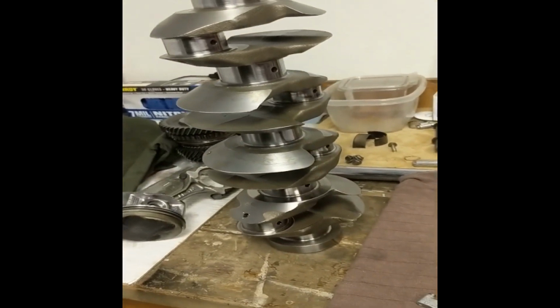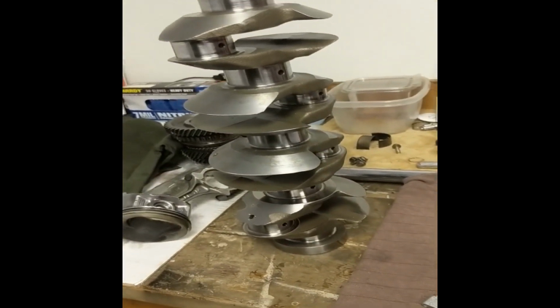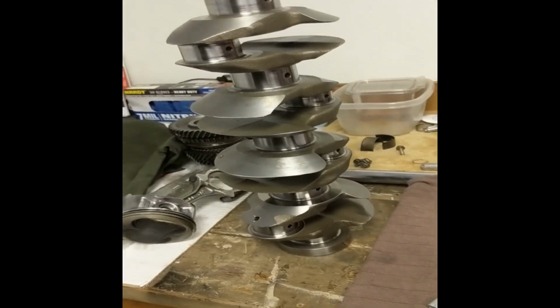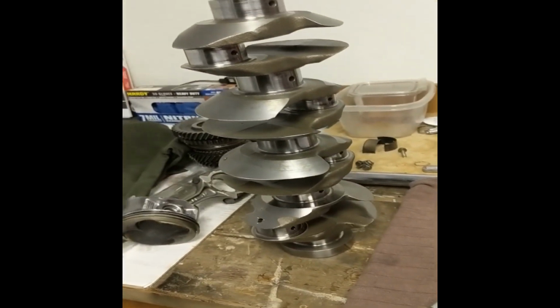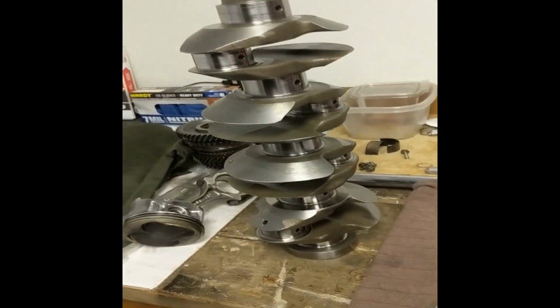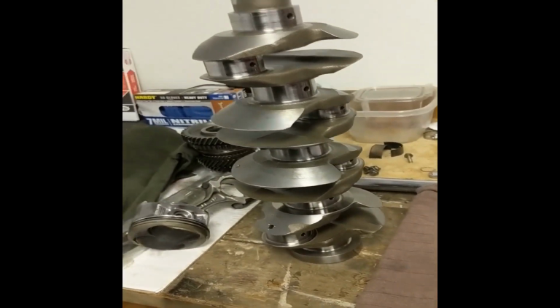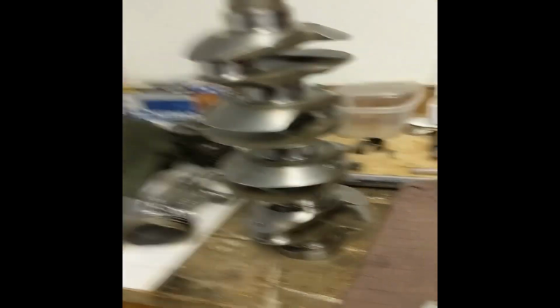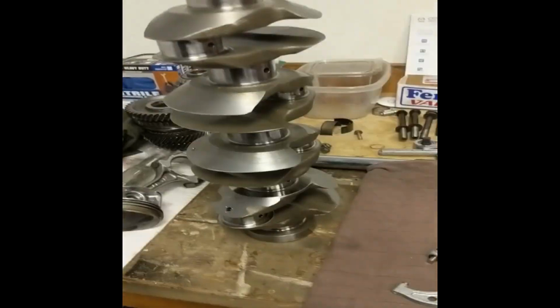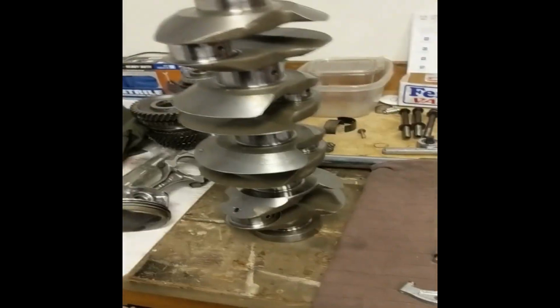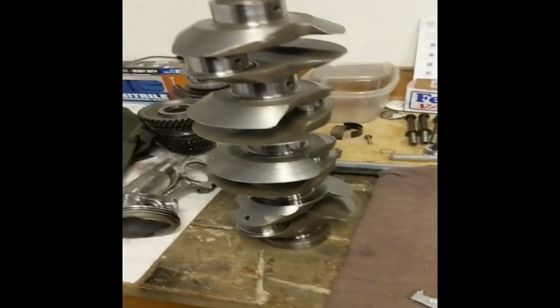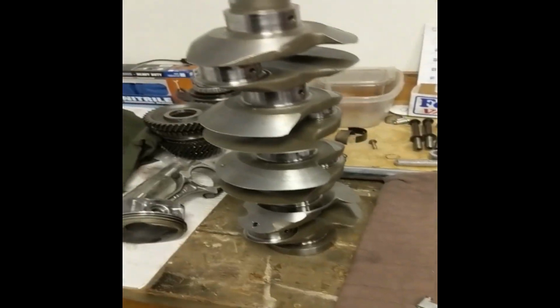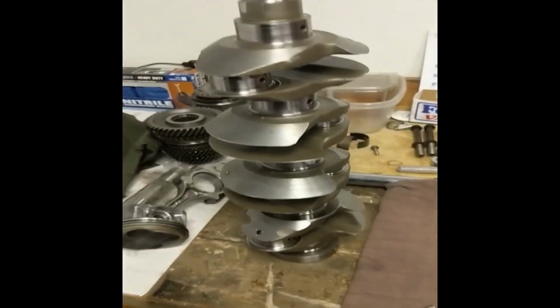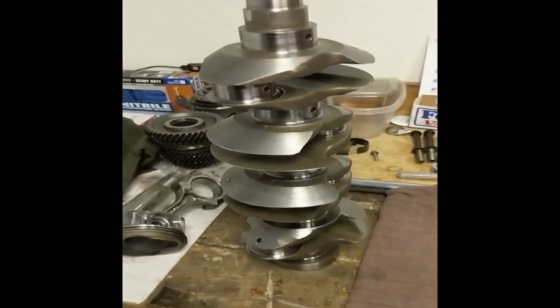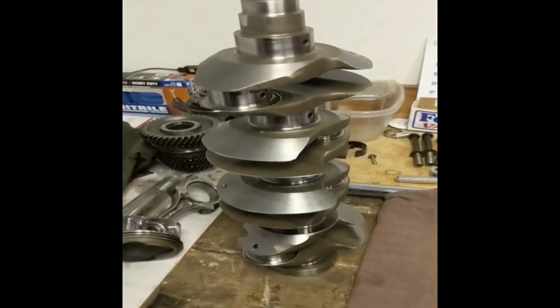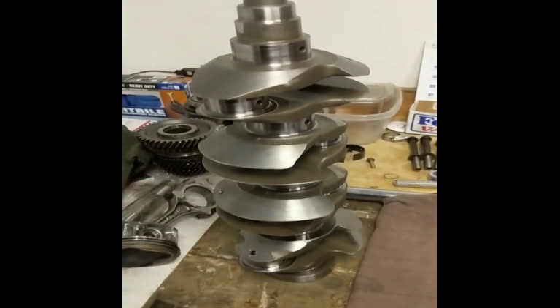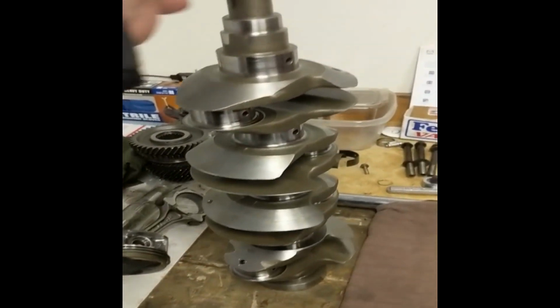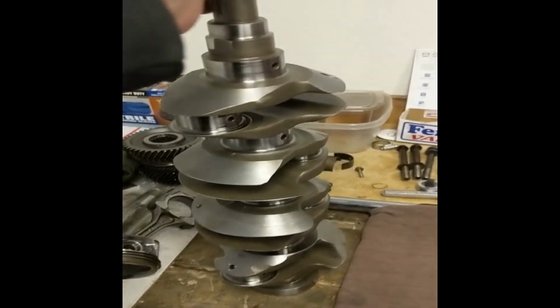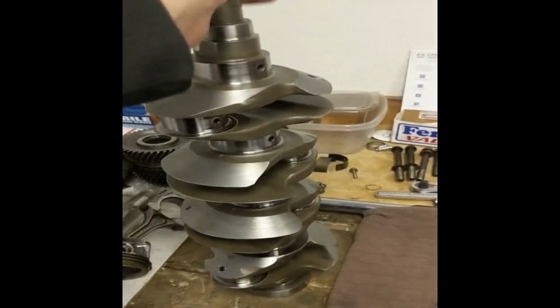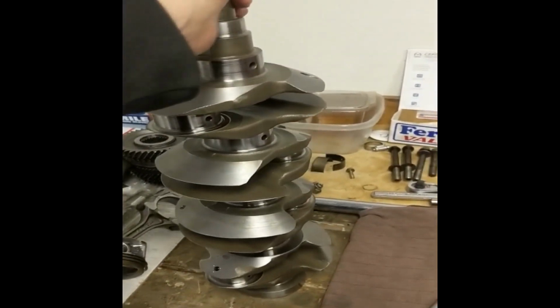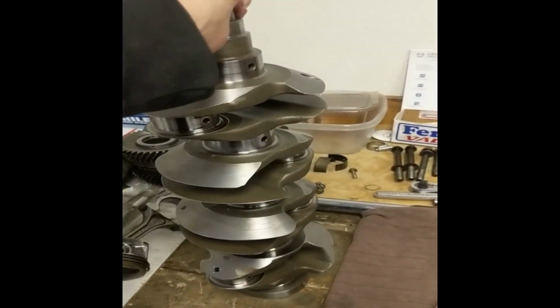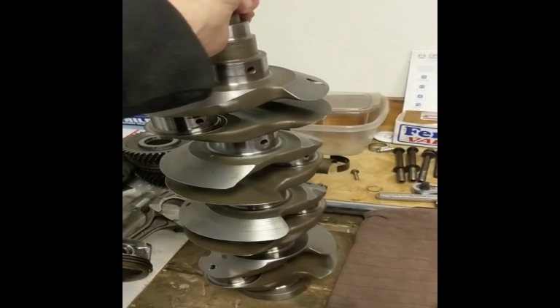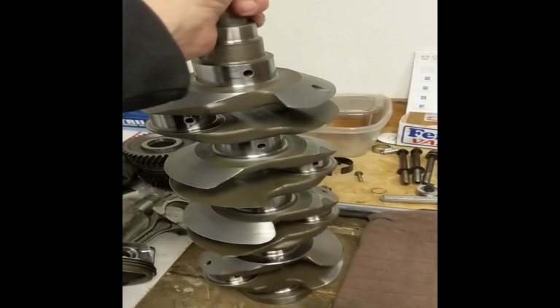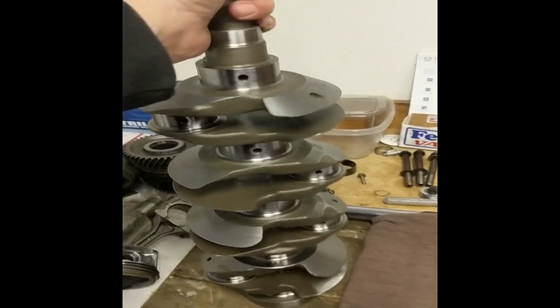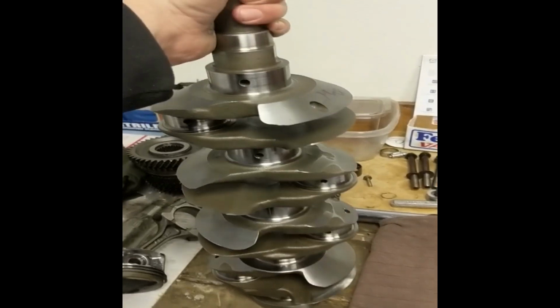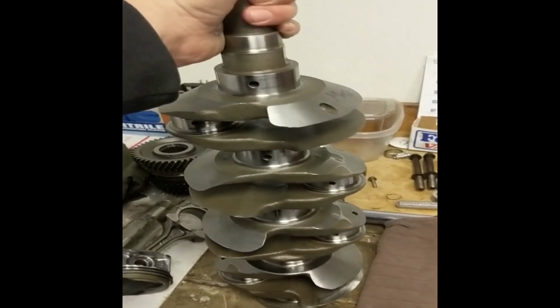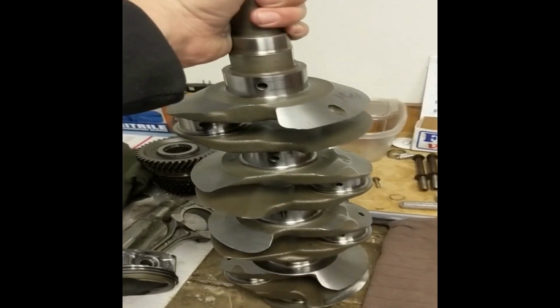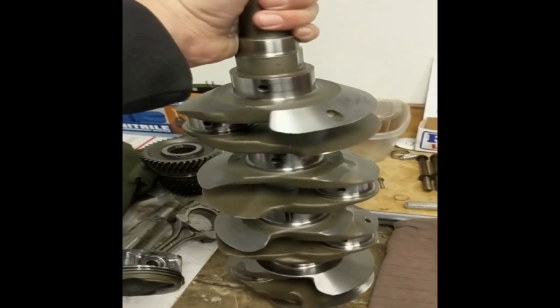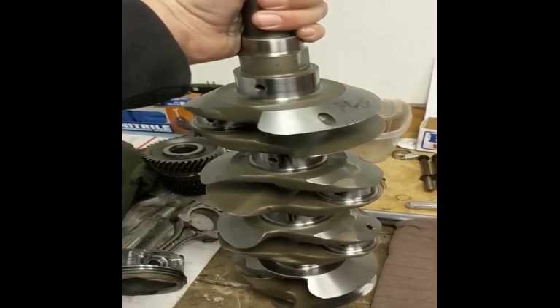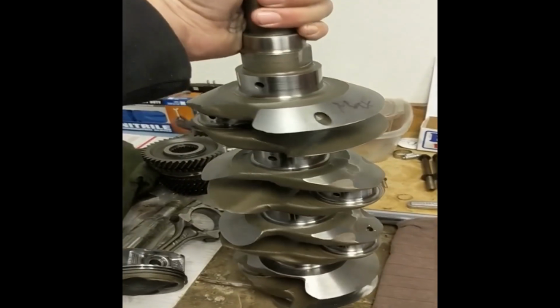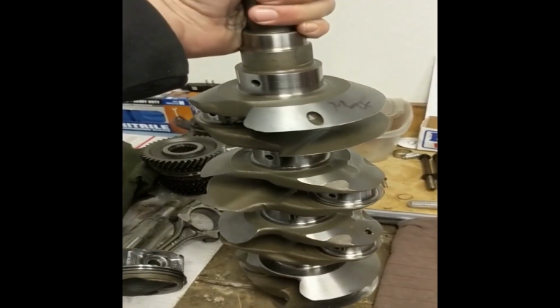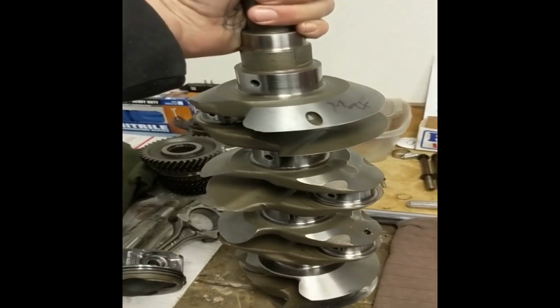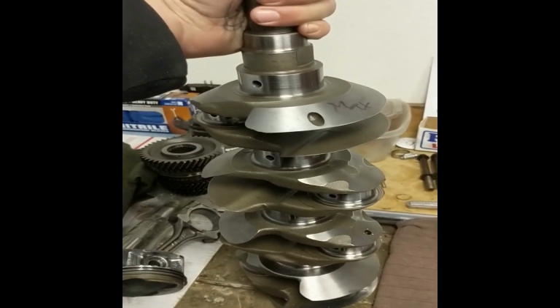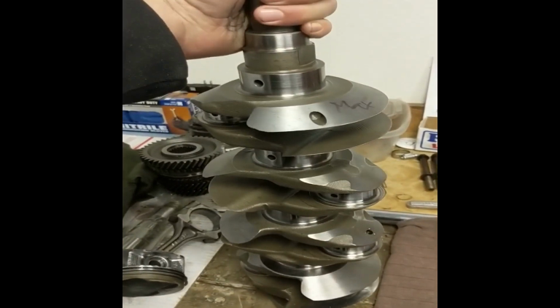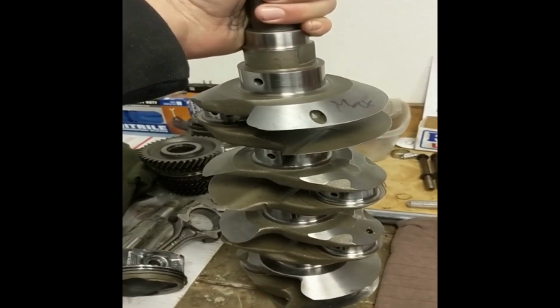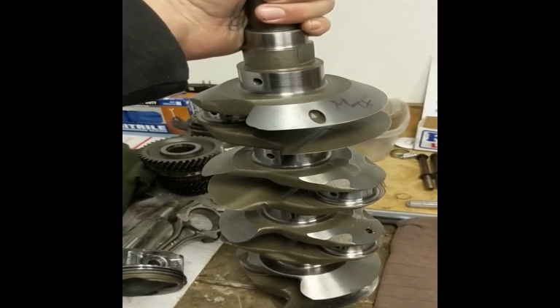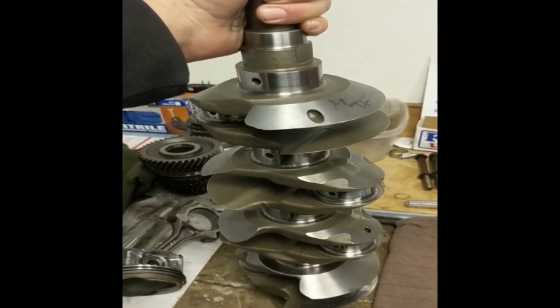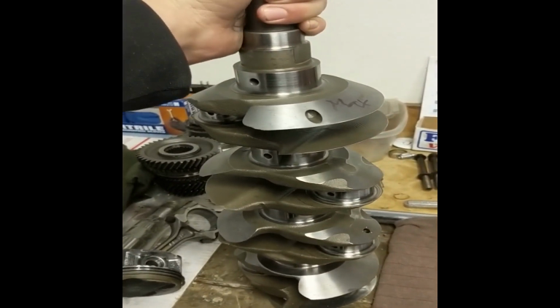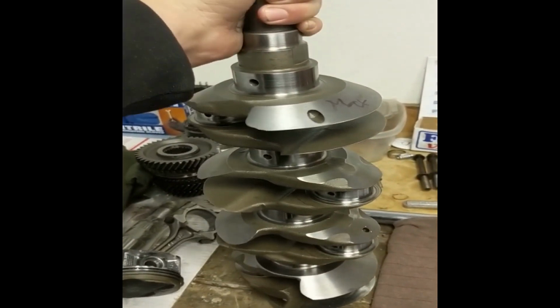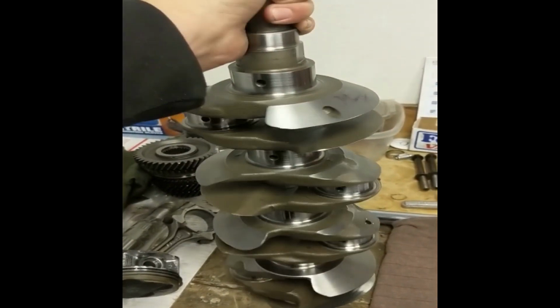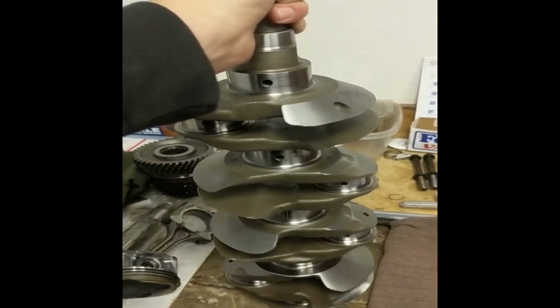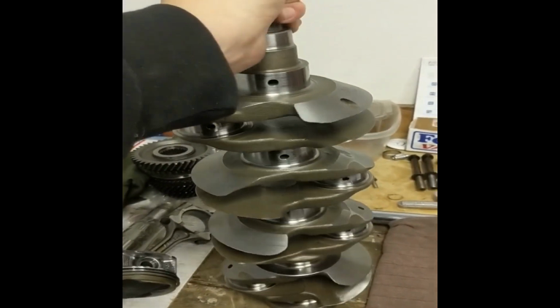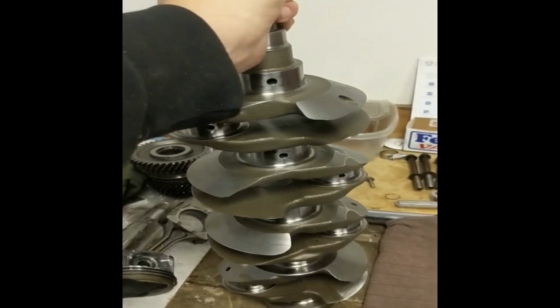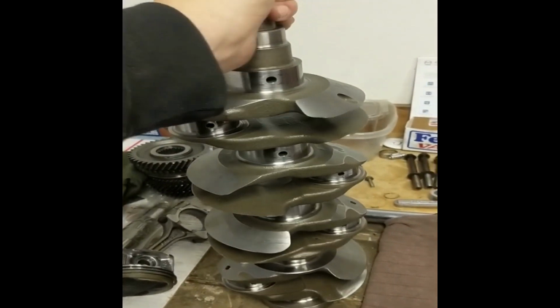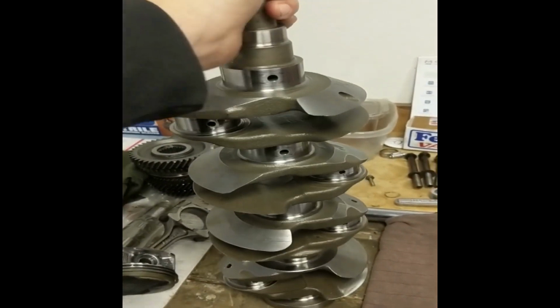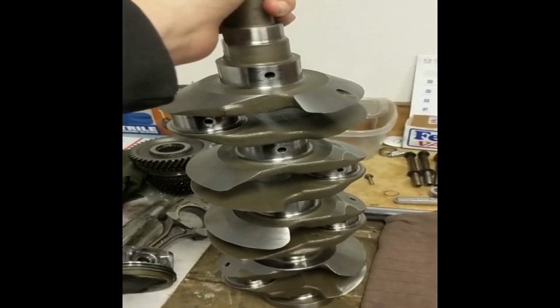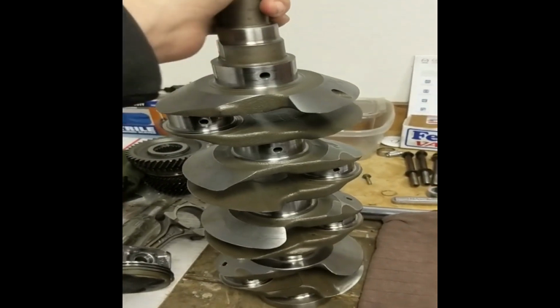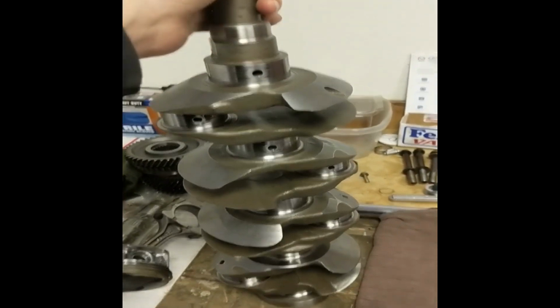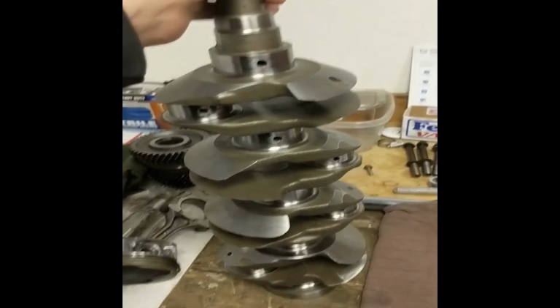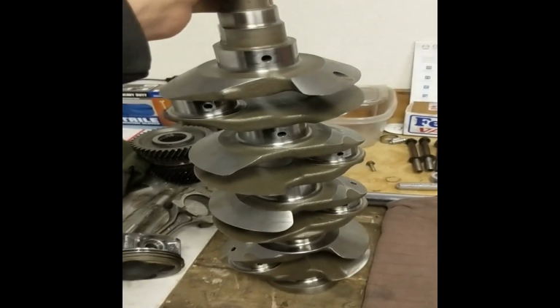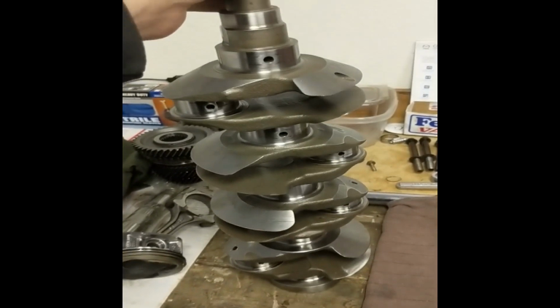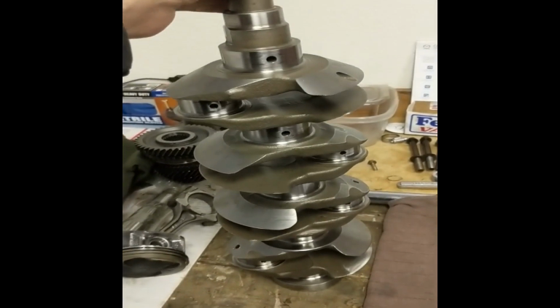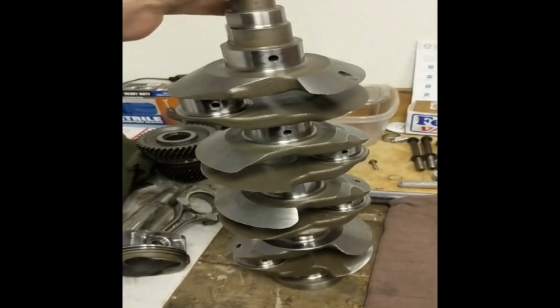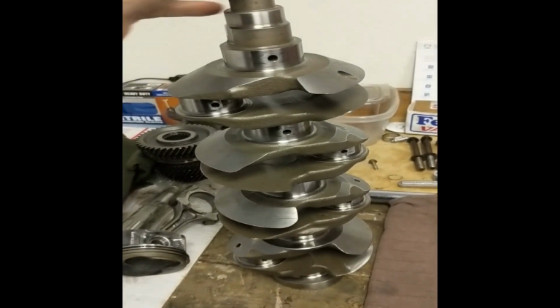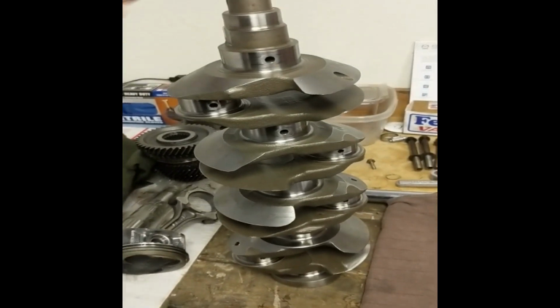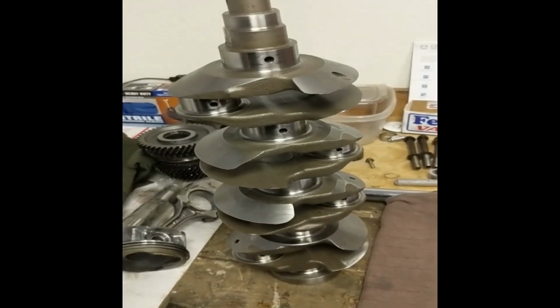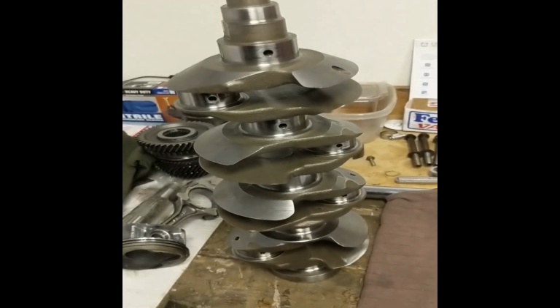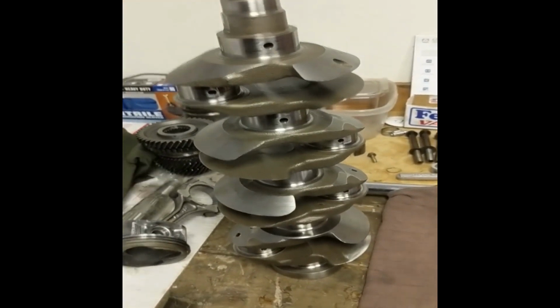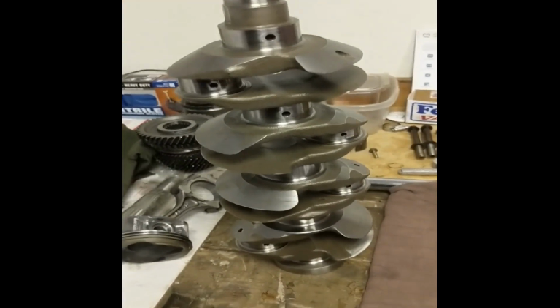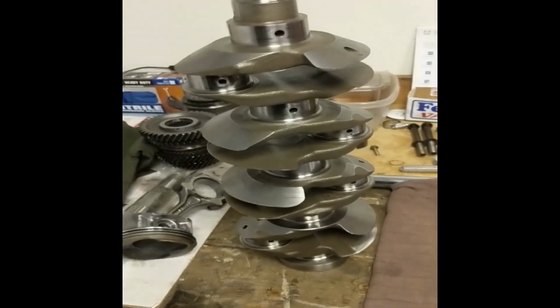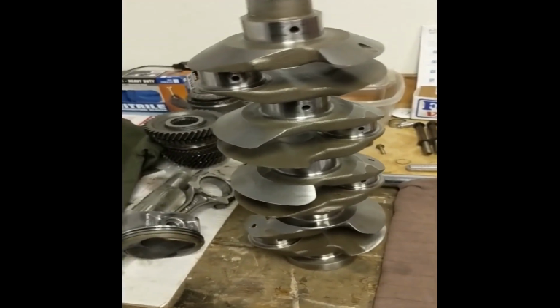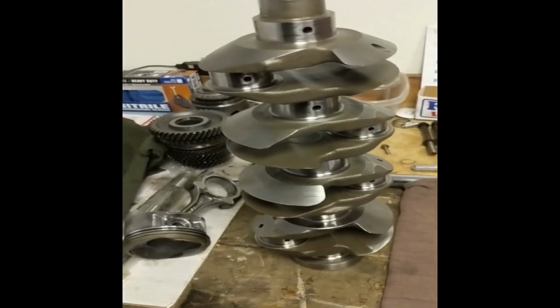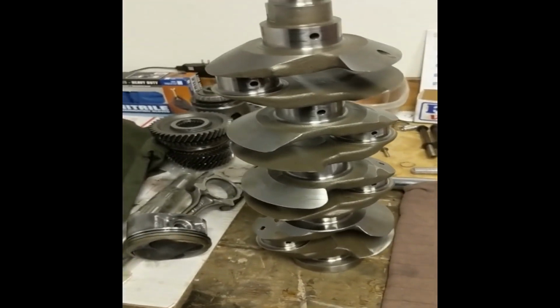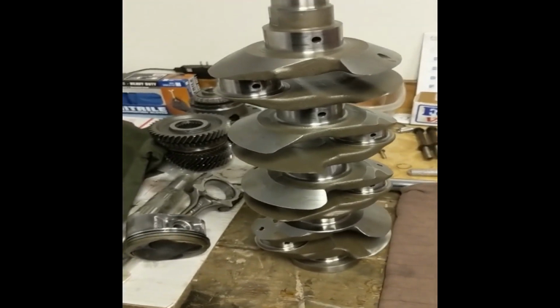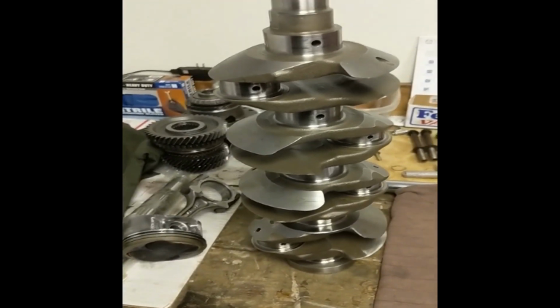Just wanted to highlight that just because it looks shiny doesn't mean it's good to go. Unfortunately, this is a nice knife-edge crank that someone had, and now it's gonna go into the scrap bin.